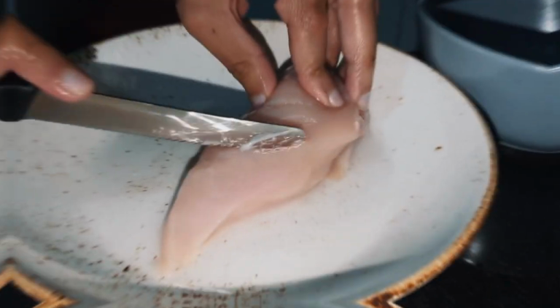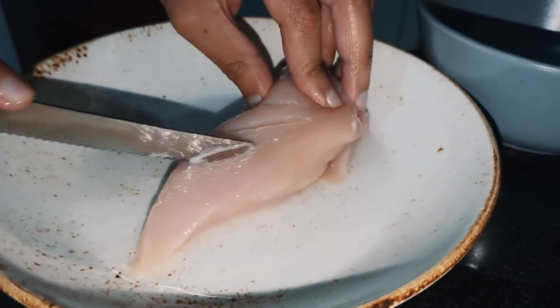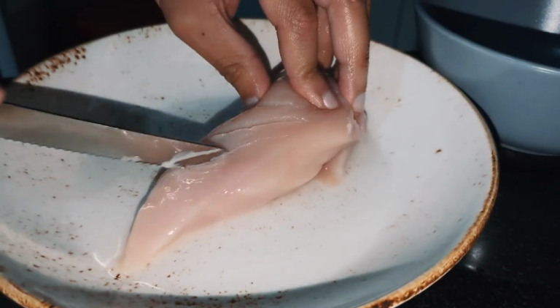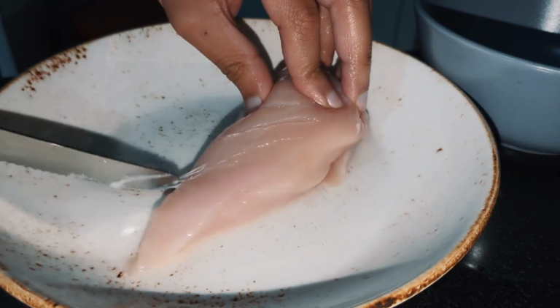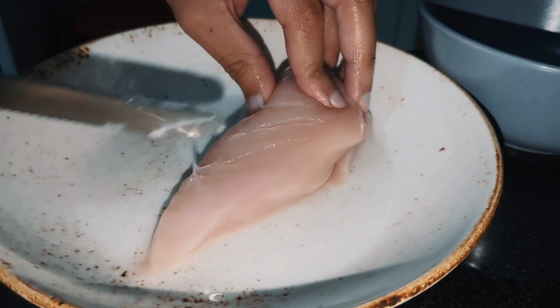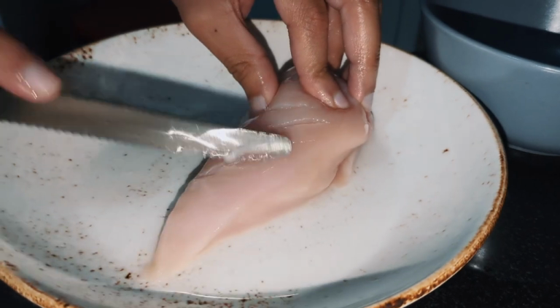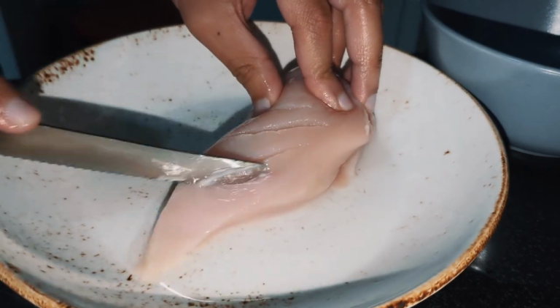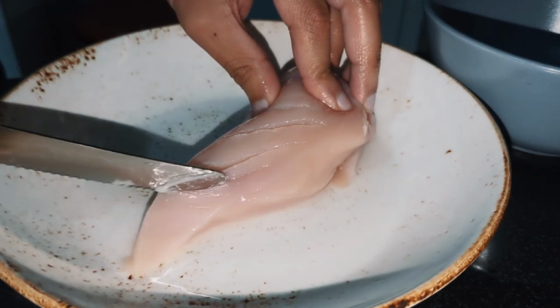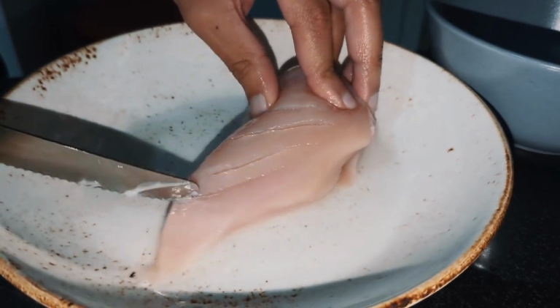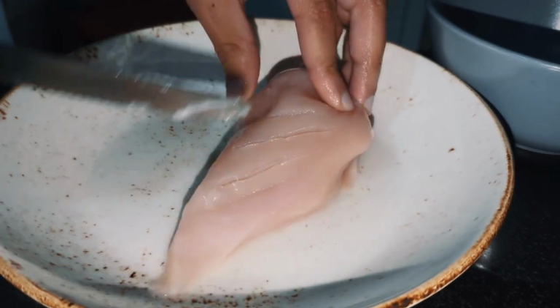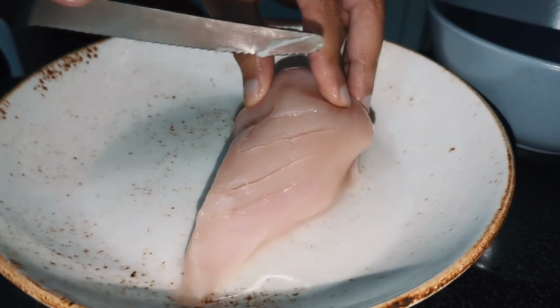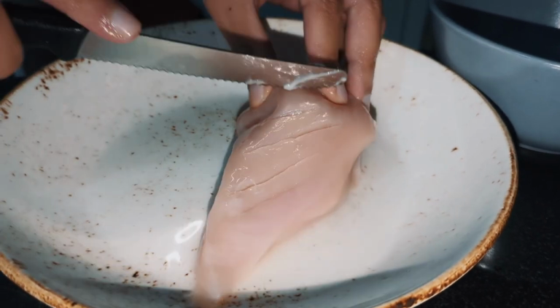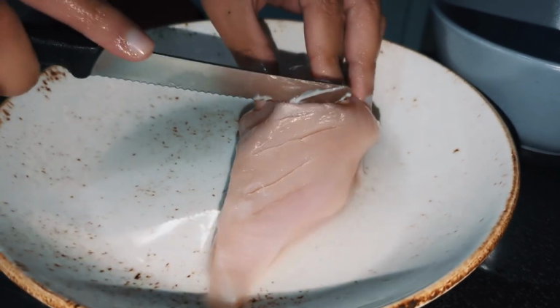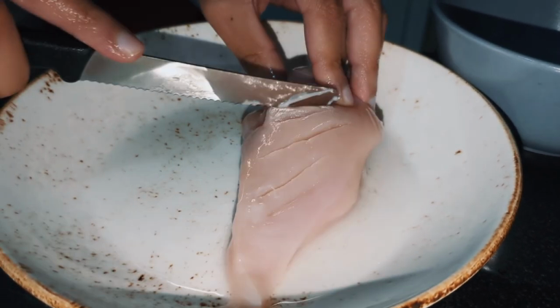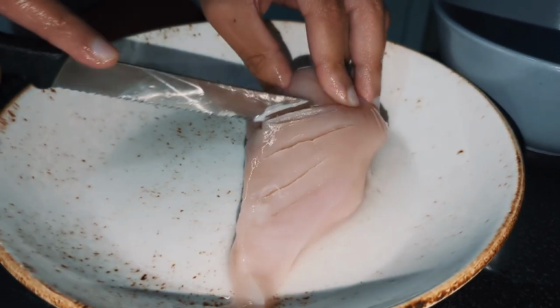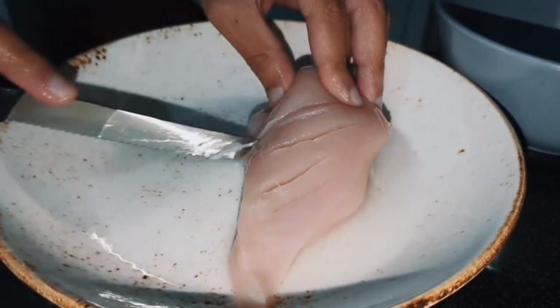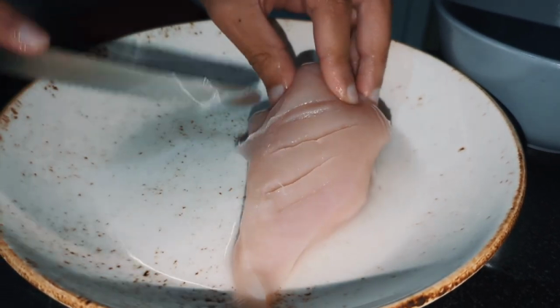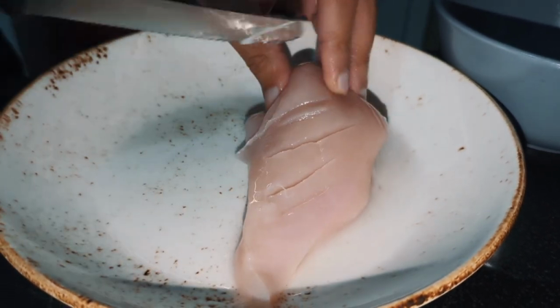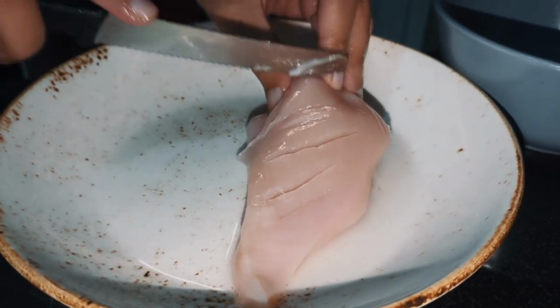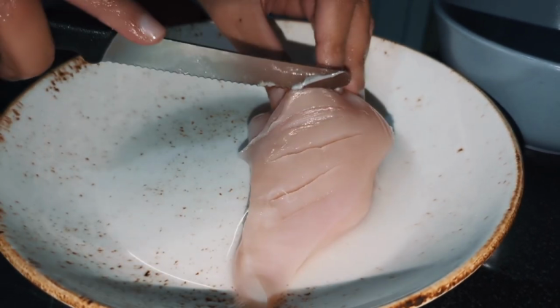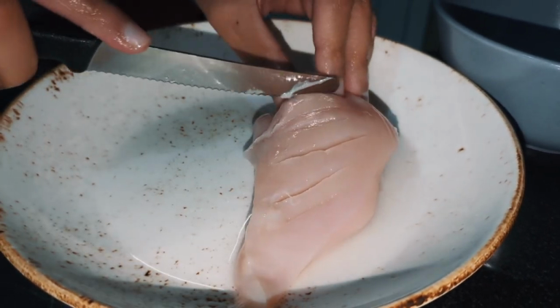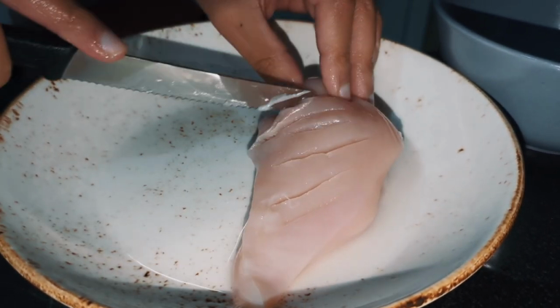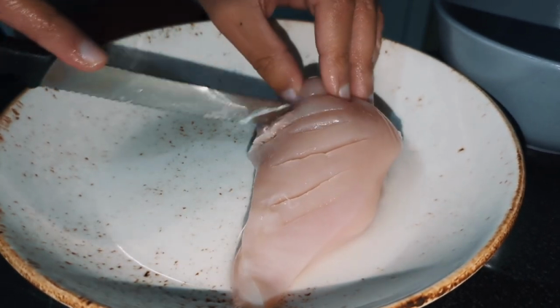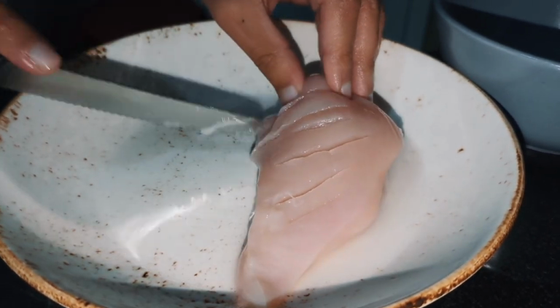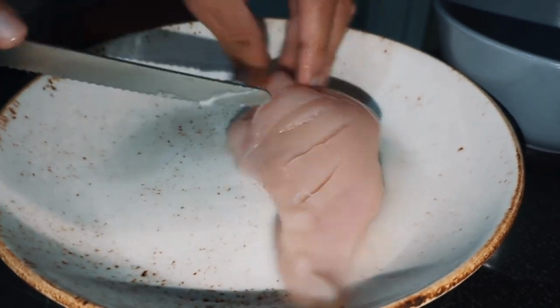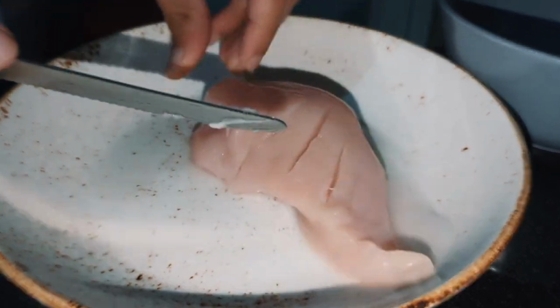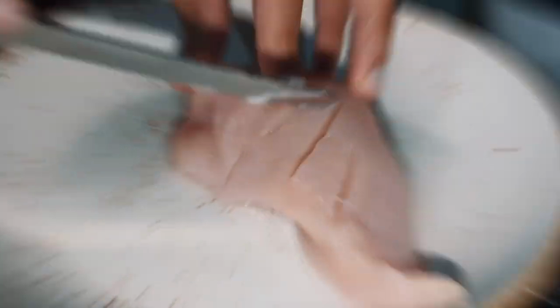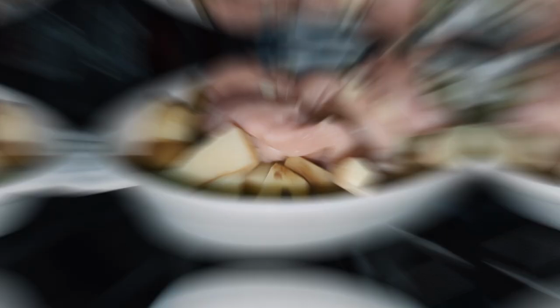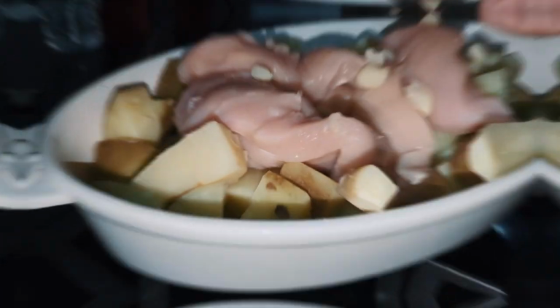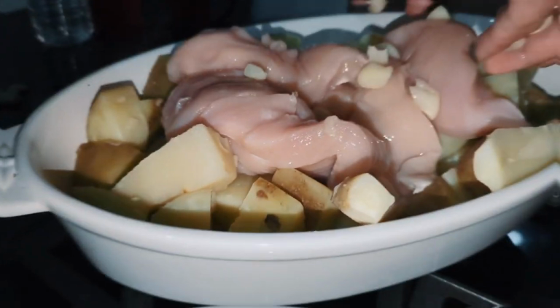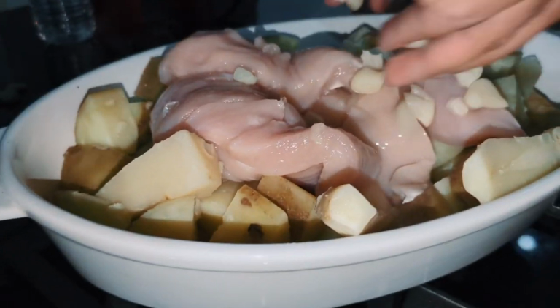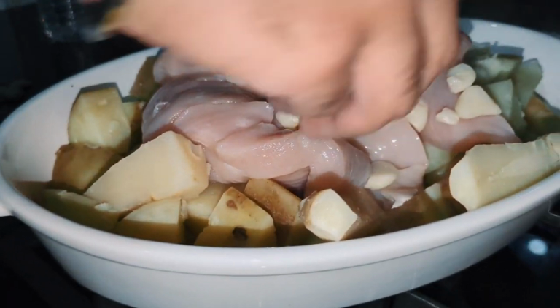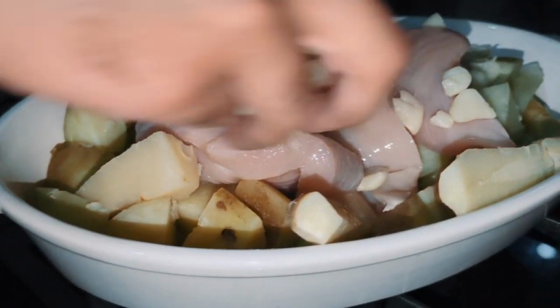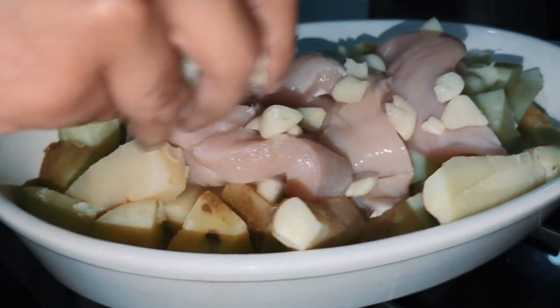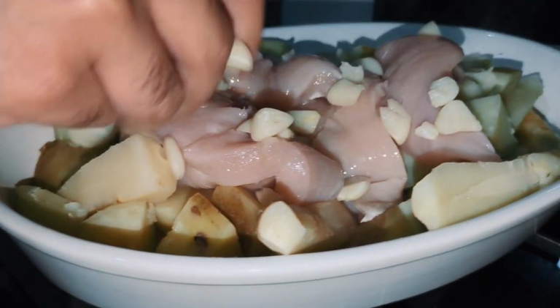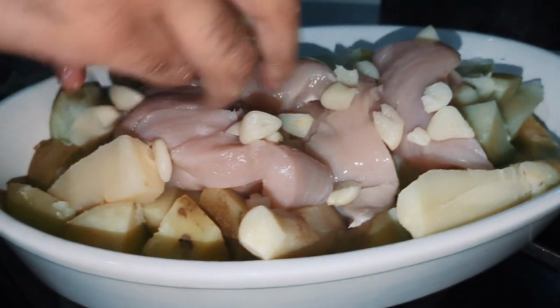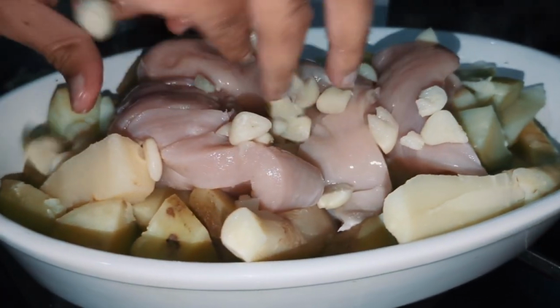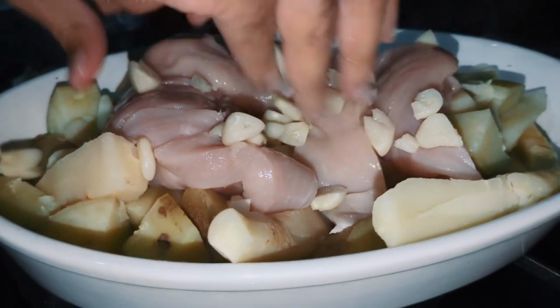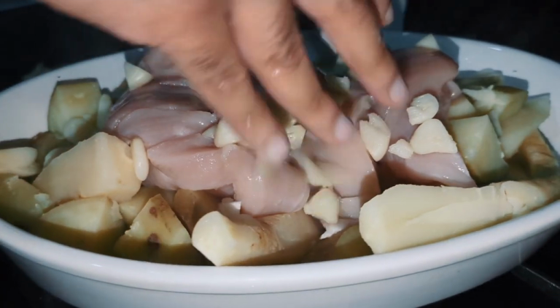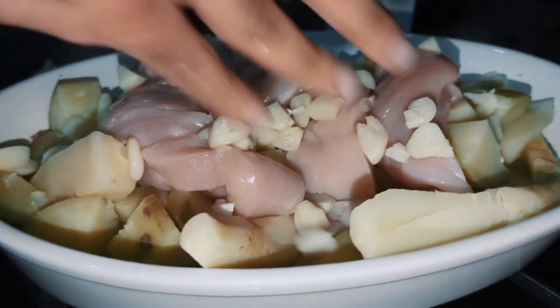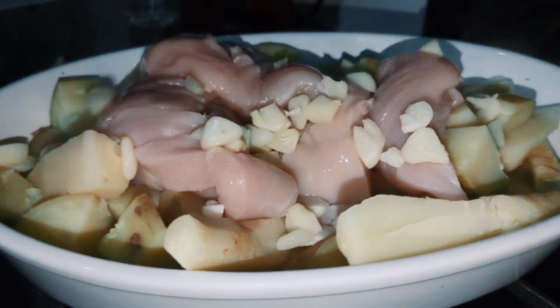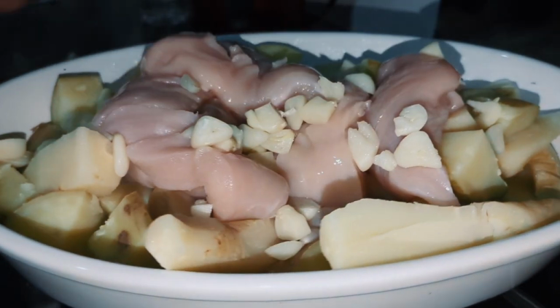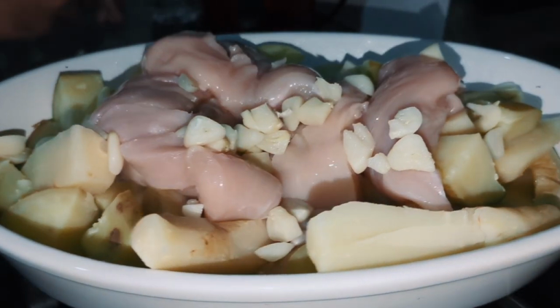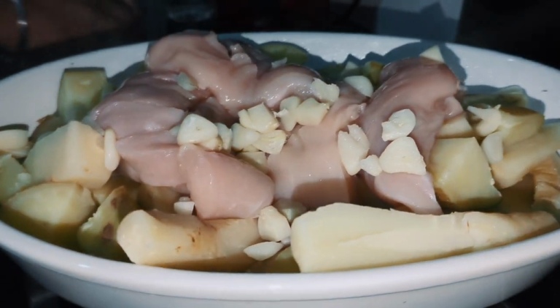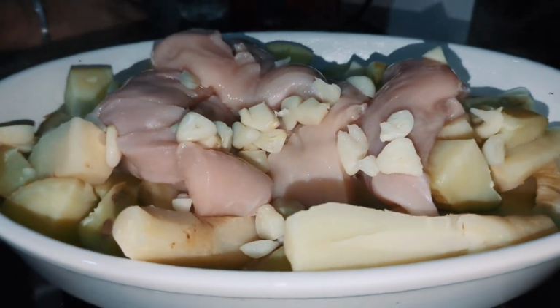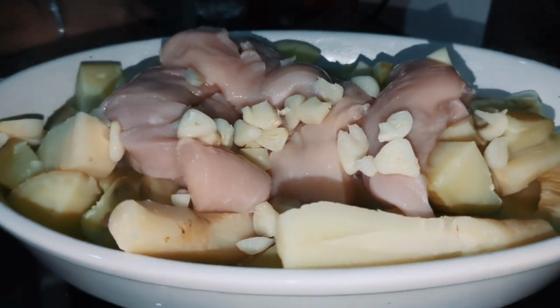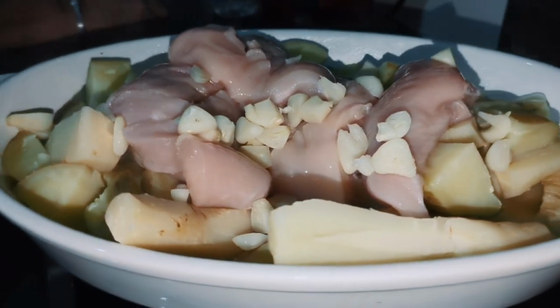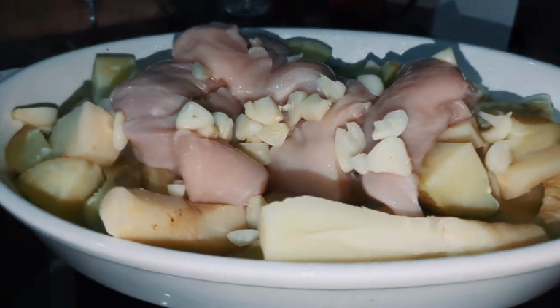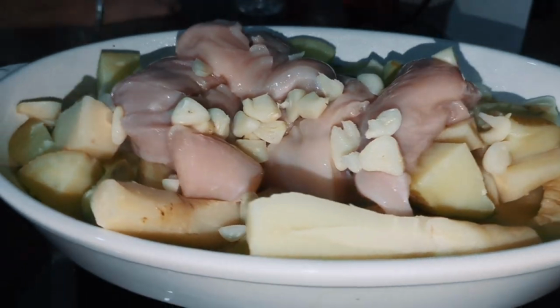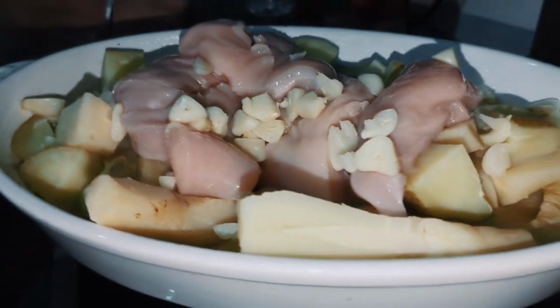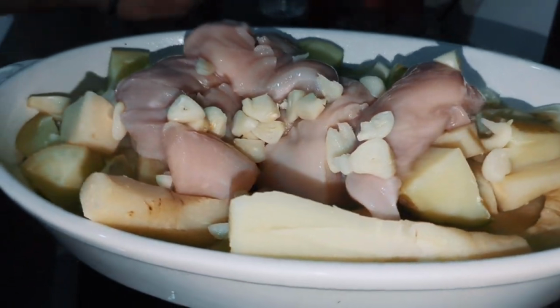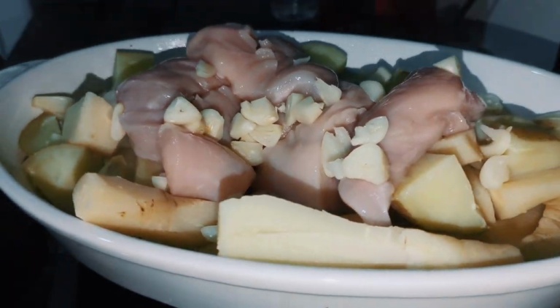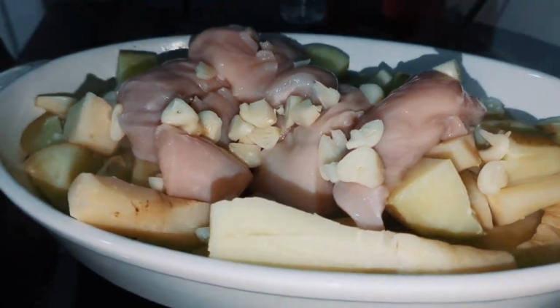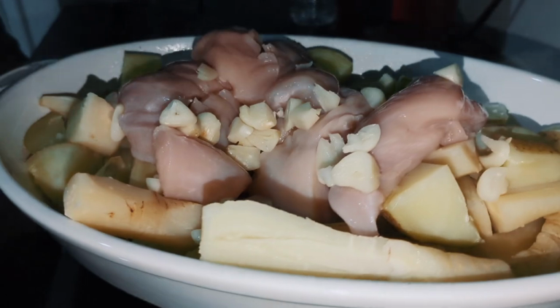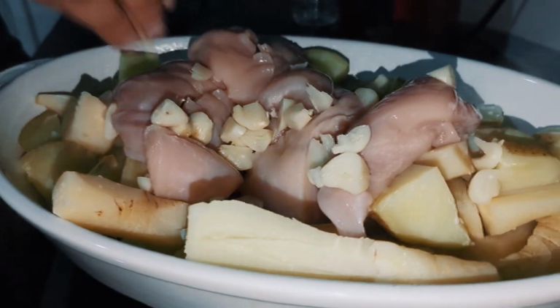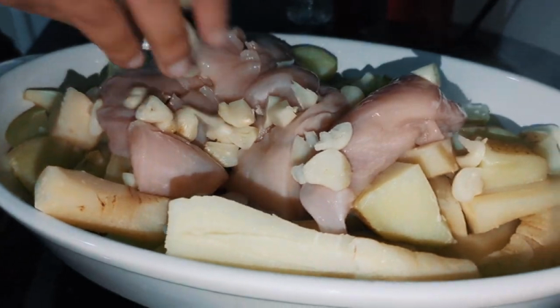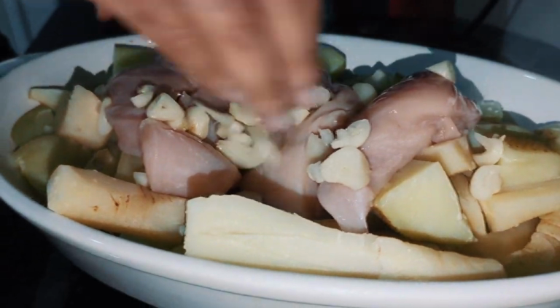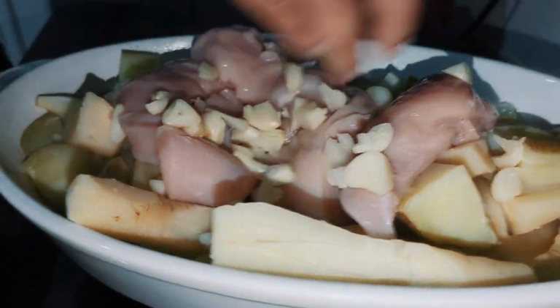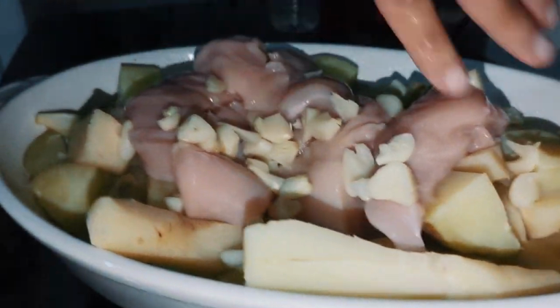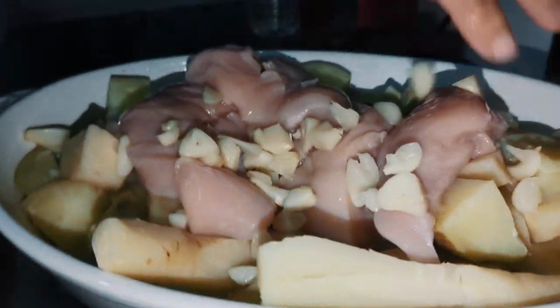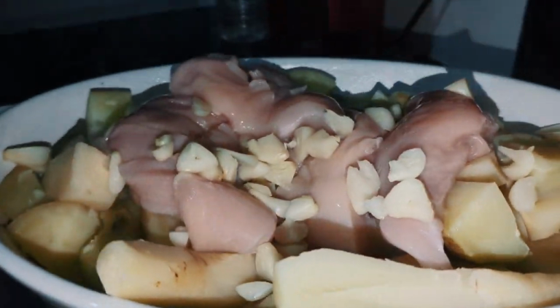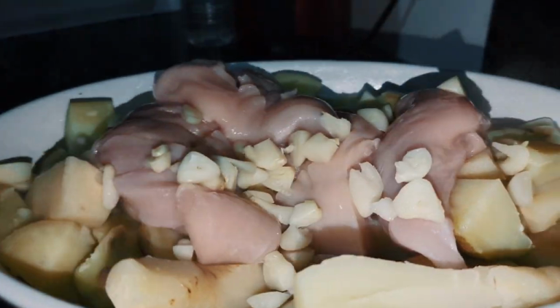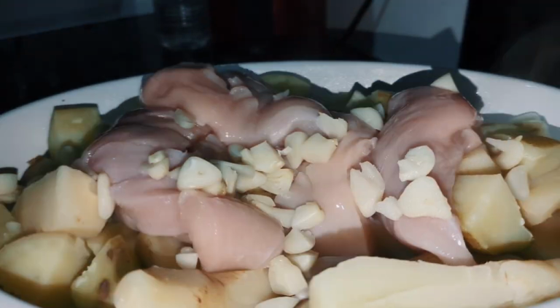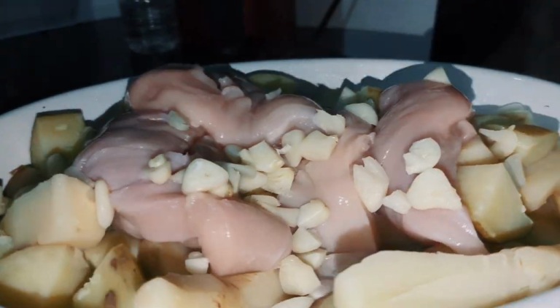When it comes to your chicken, make sure those are scored, and then you can pop them in with your parboiled veg and the garlic.